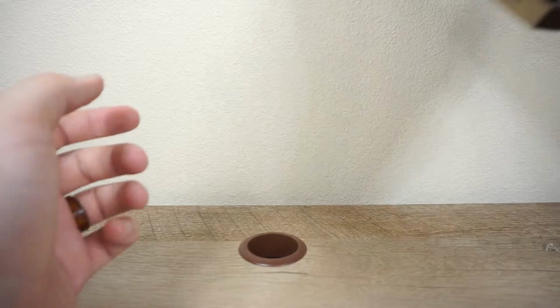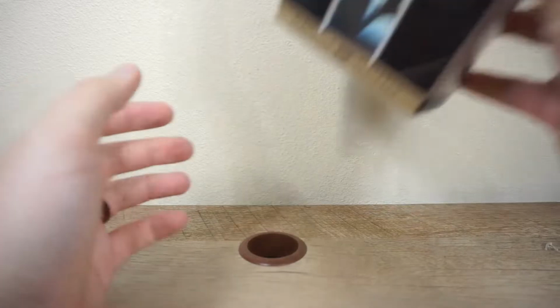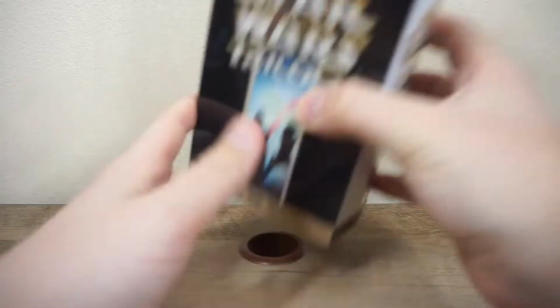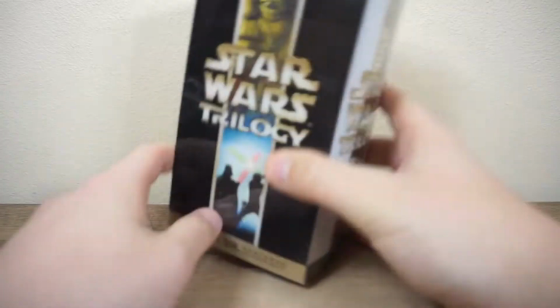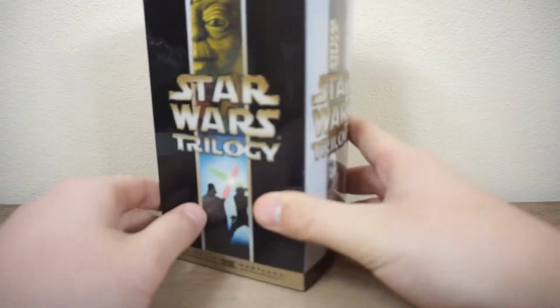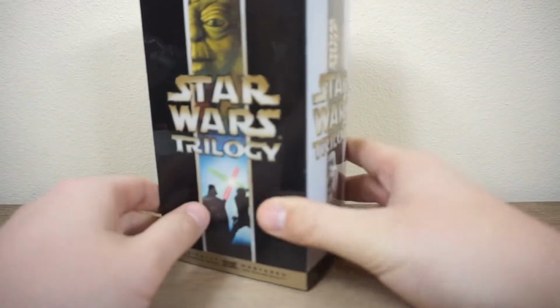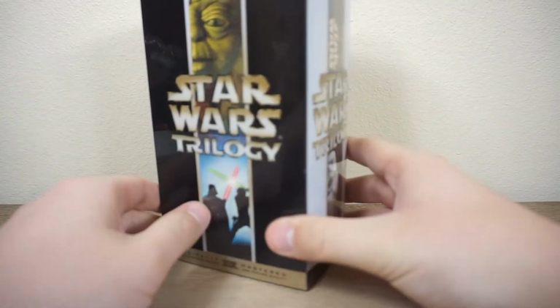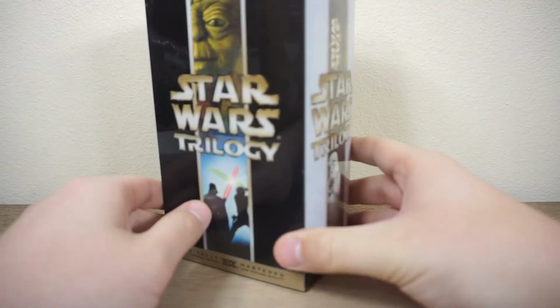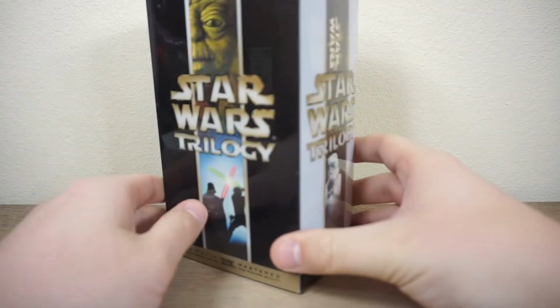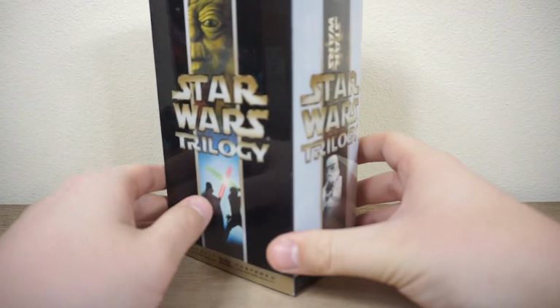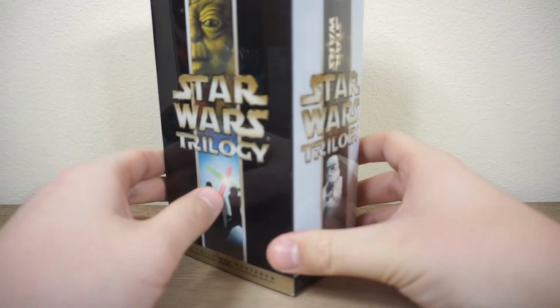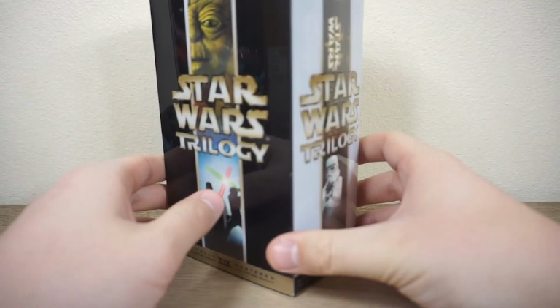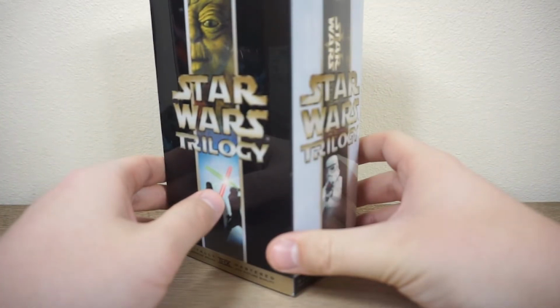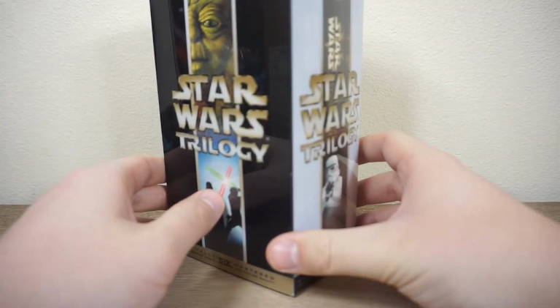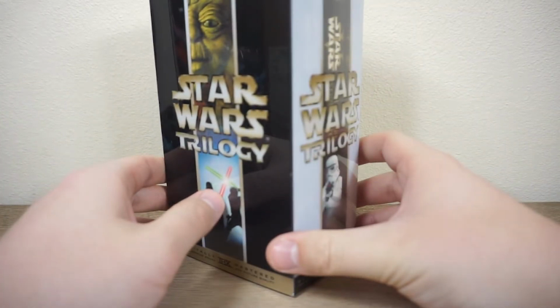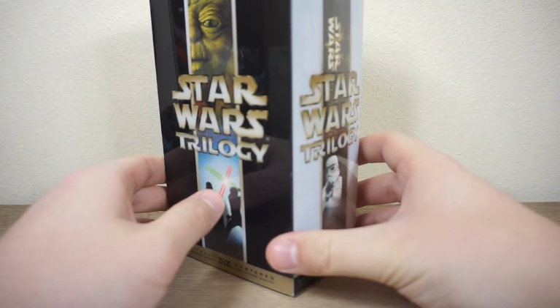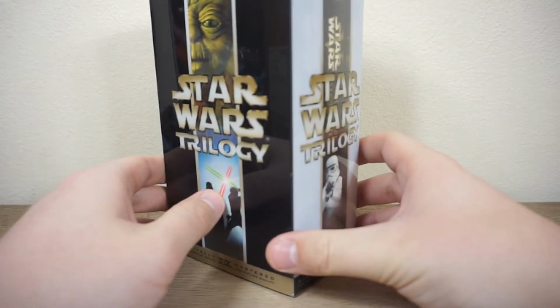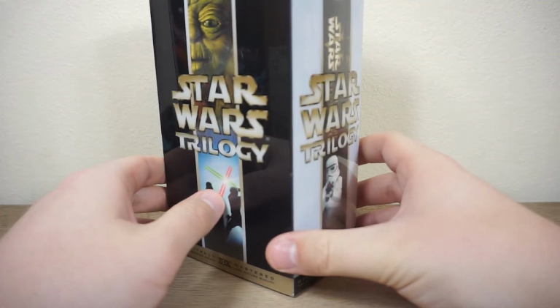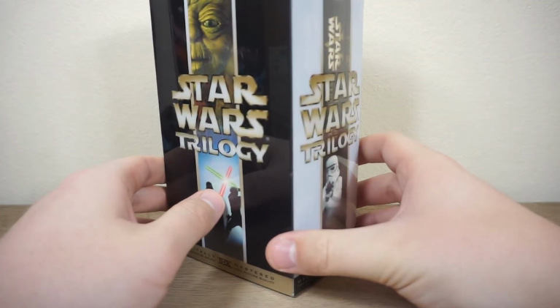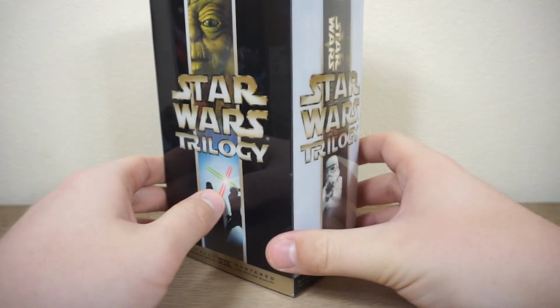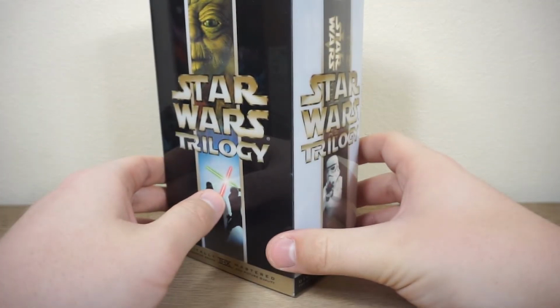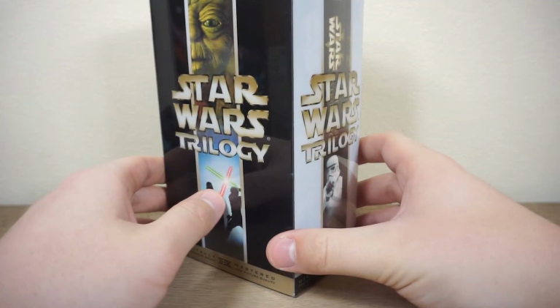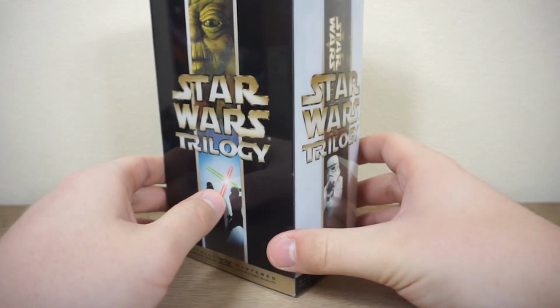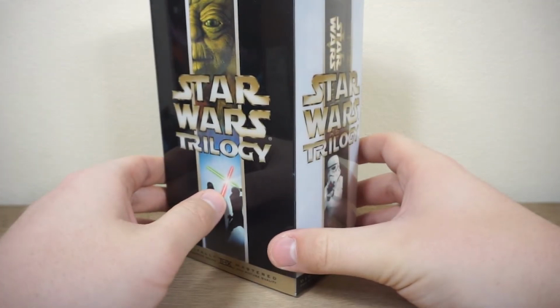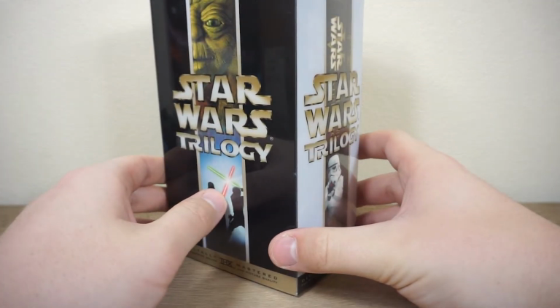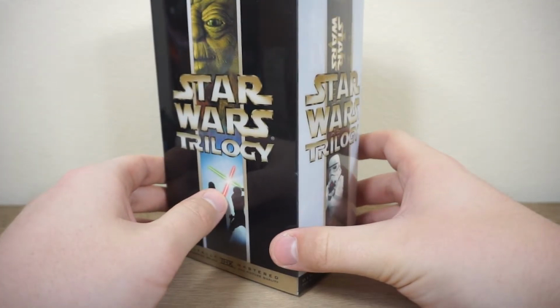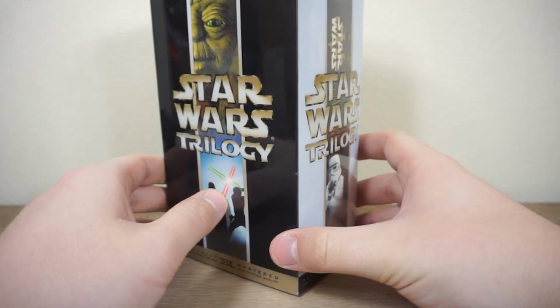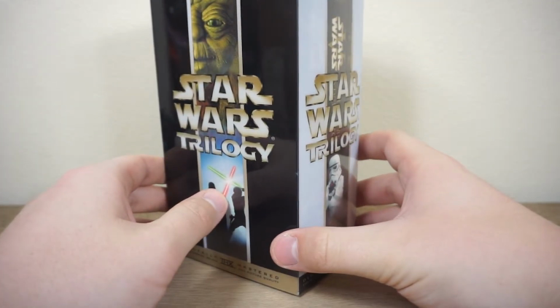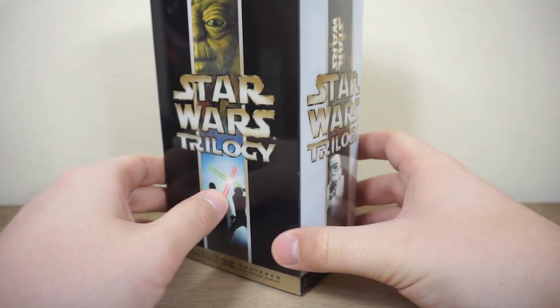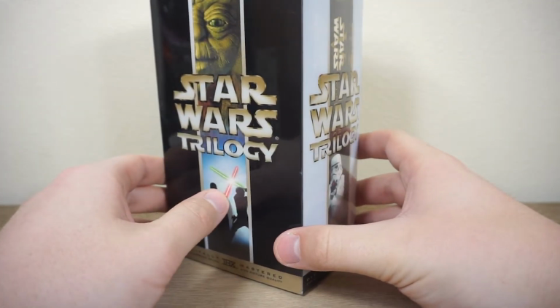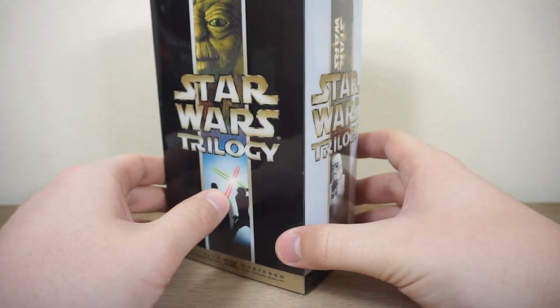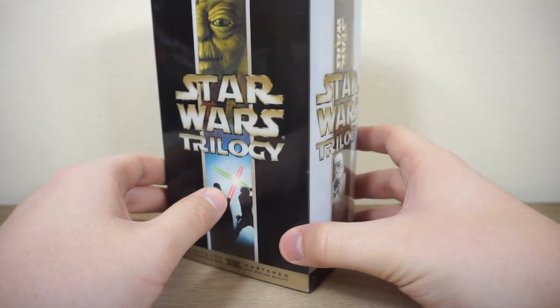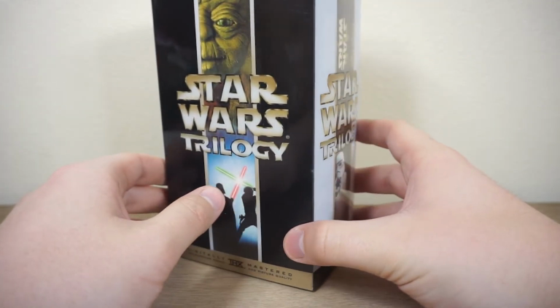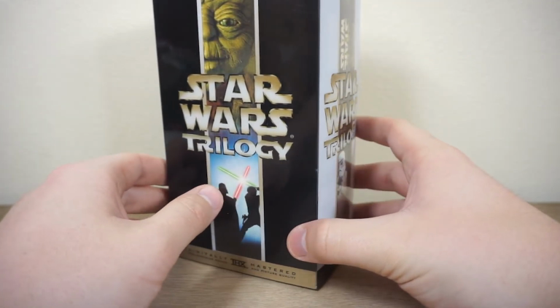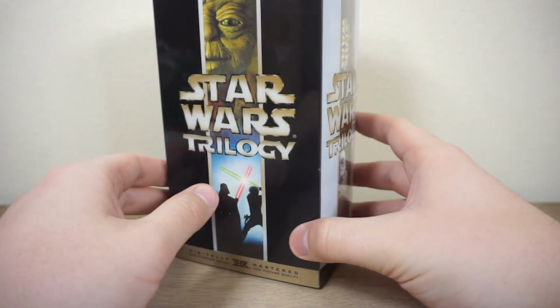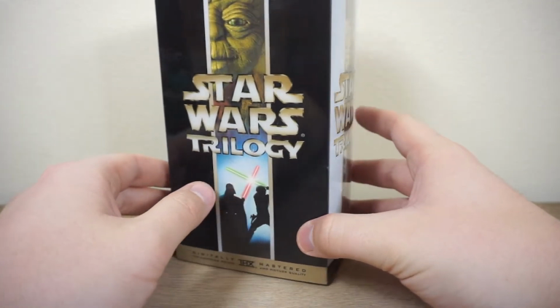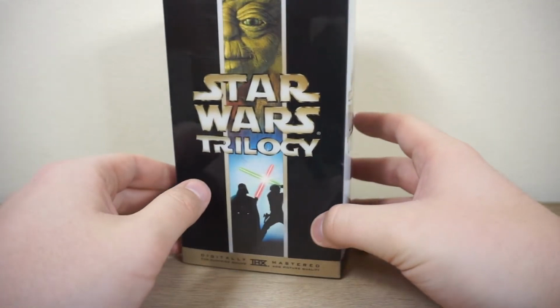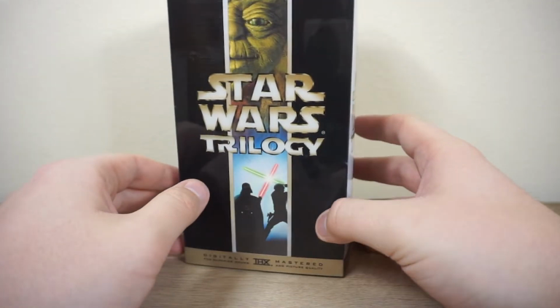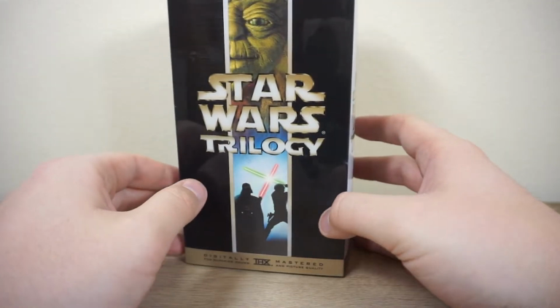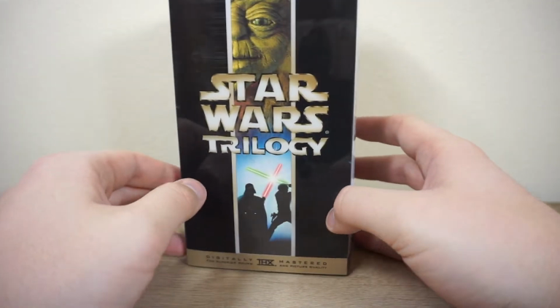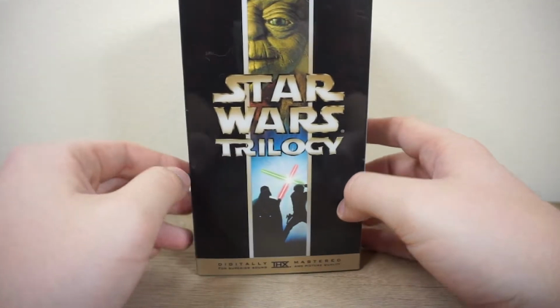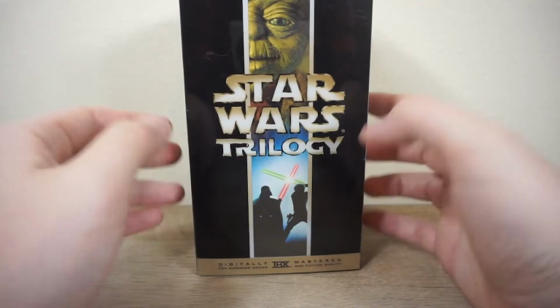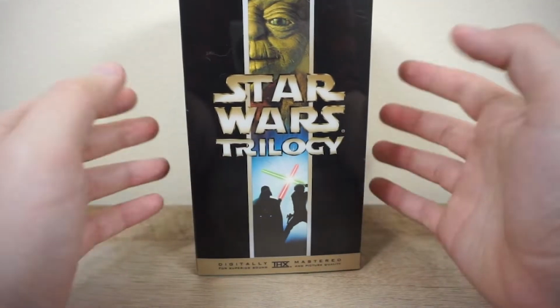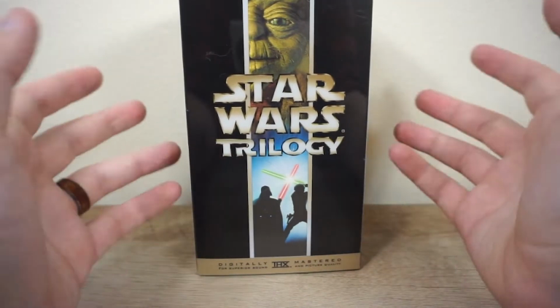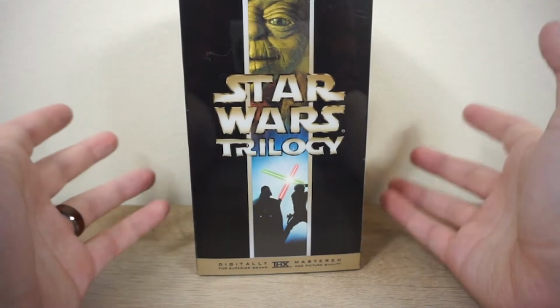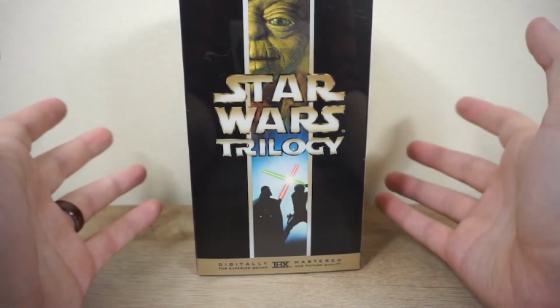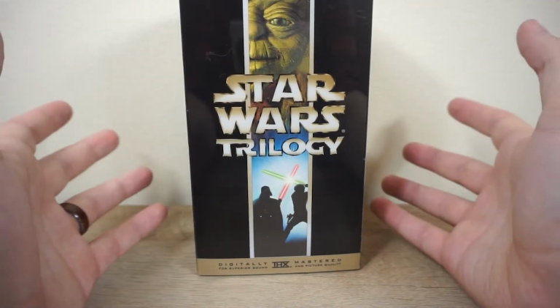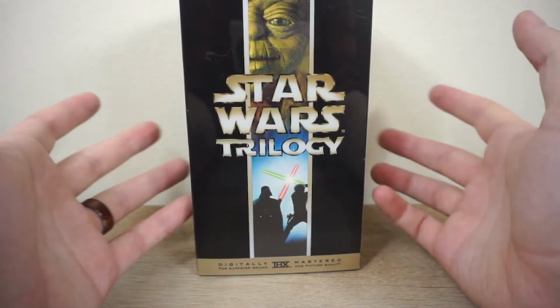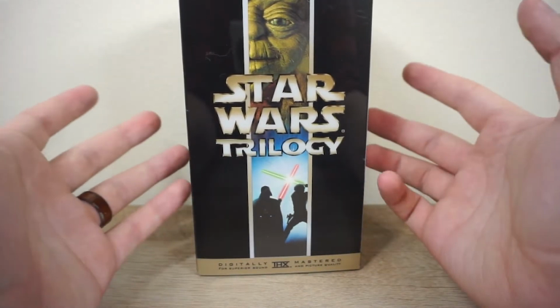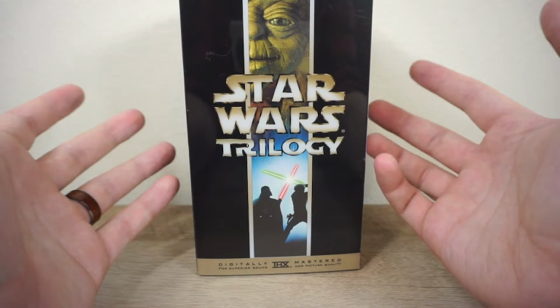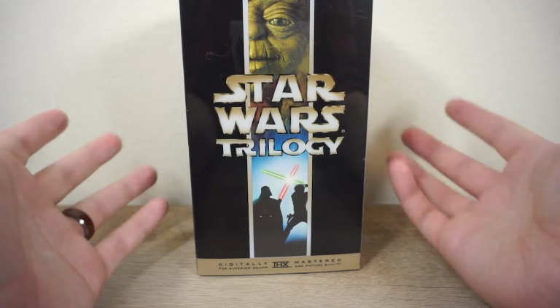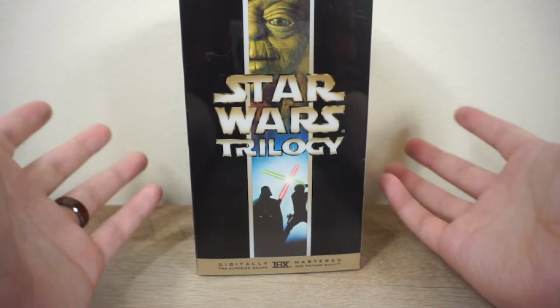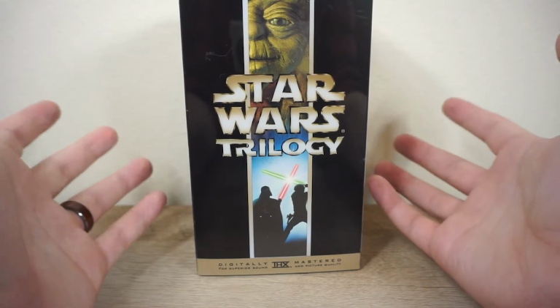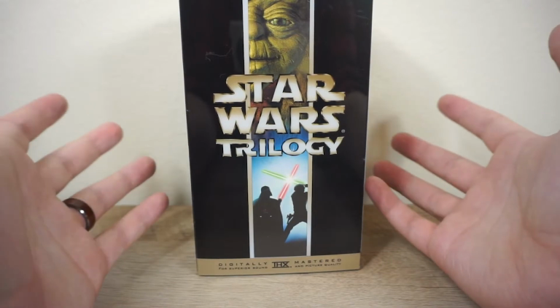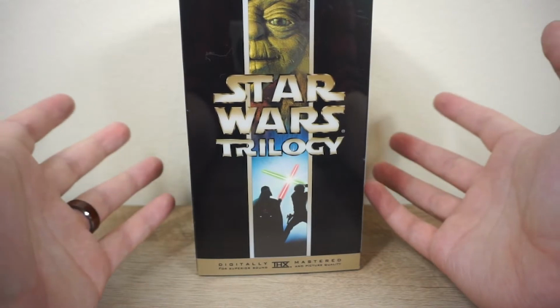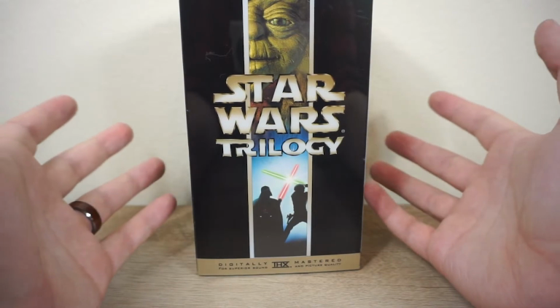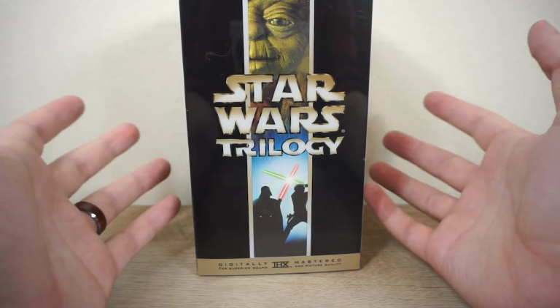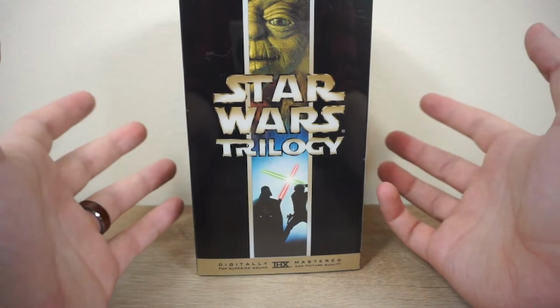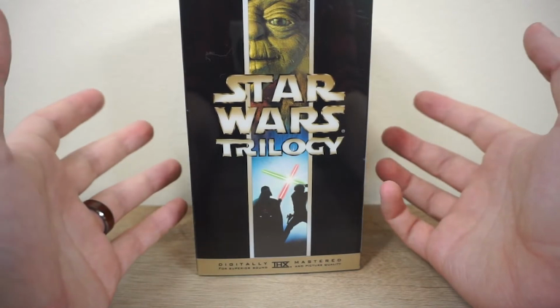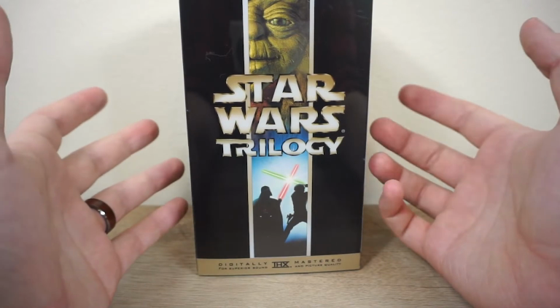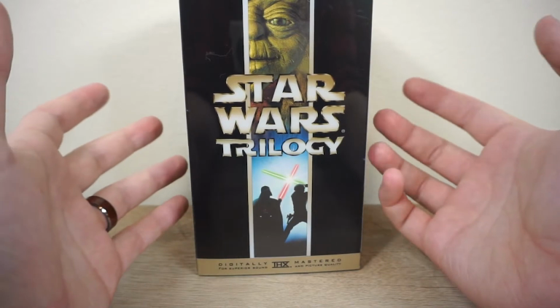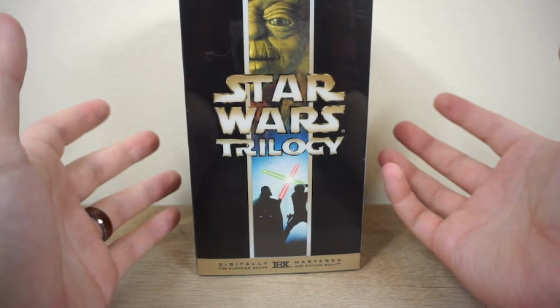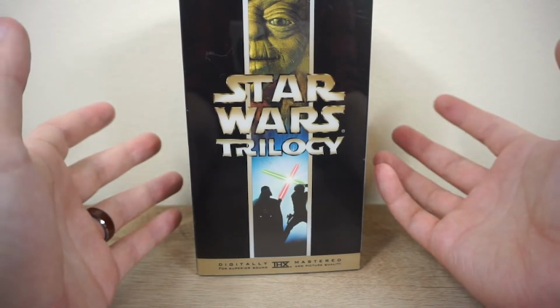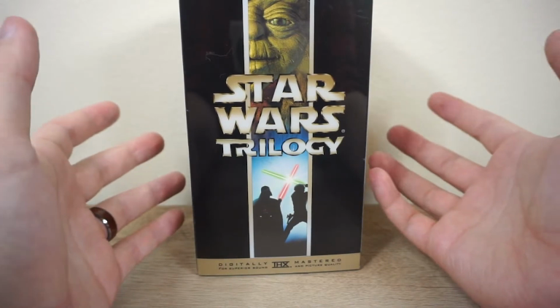Hey guys, welcome back to the channel. It's Rust Belt Collector here, and today I've got a haul unboxing.